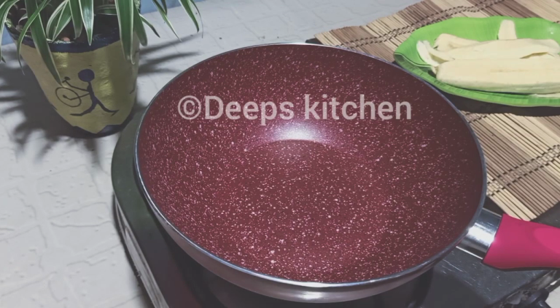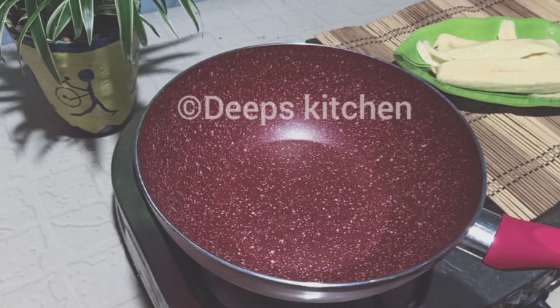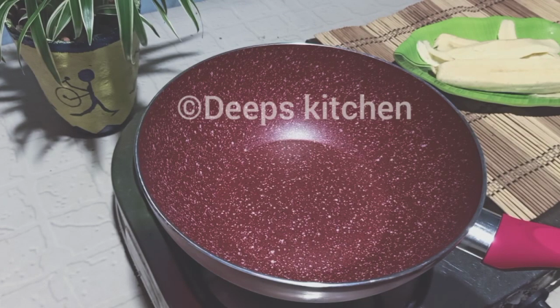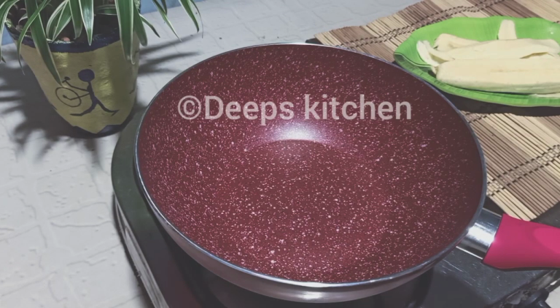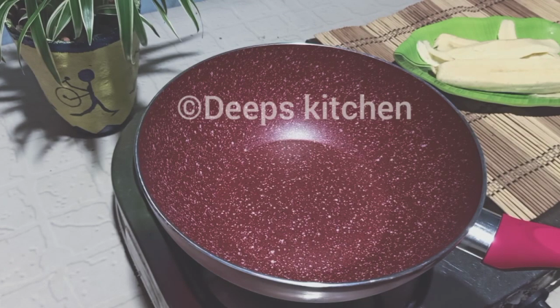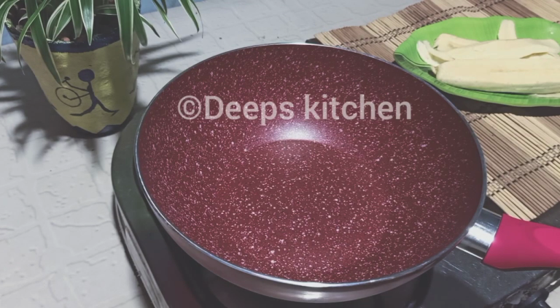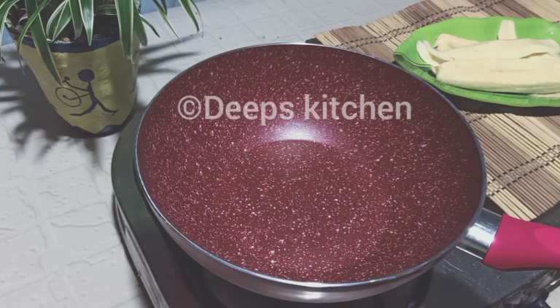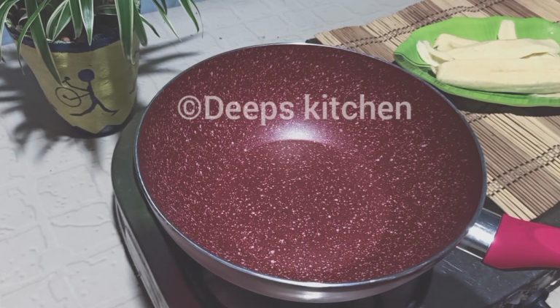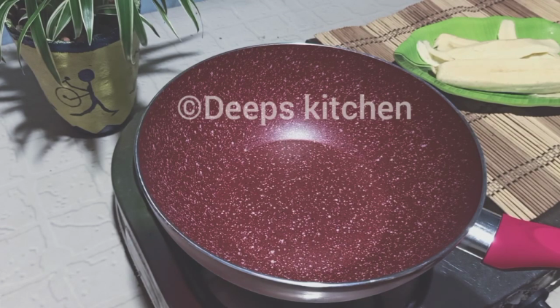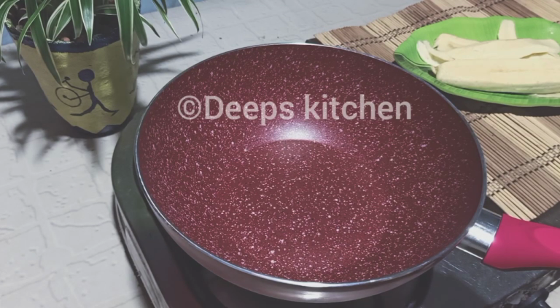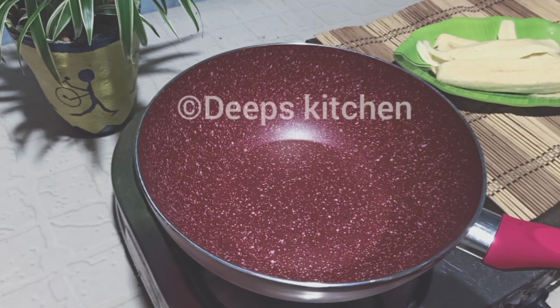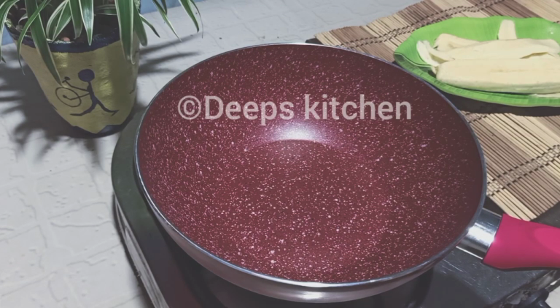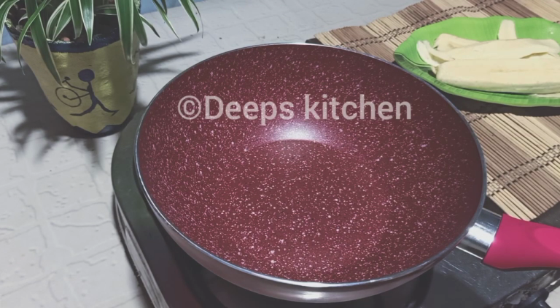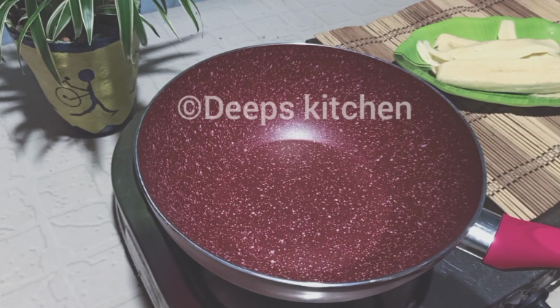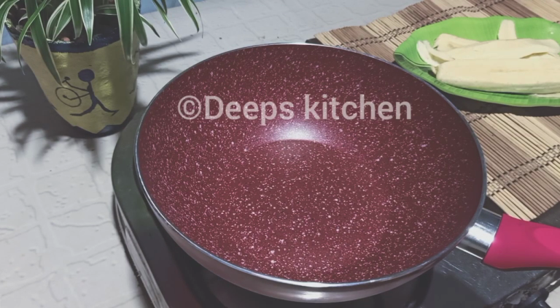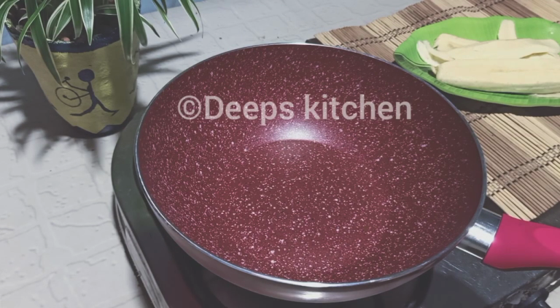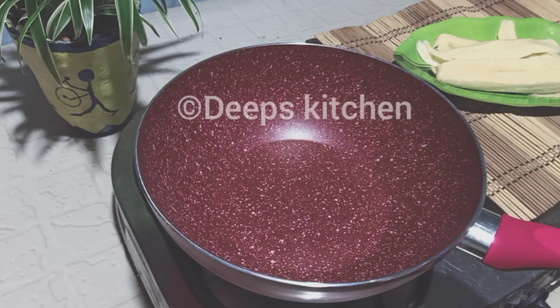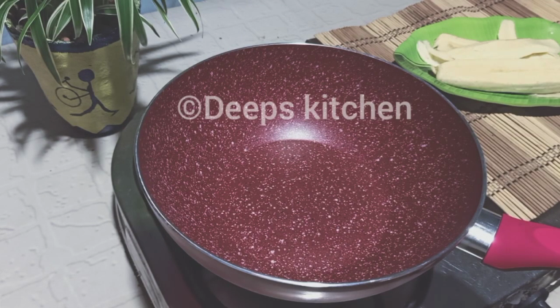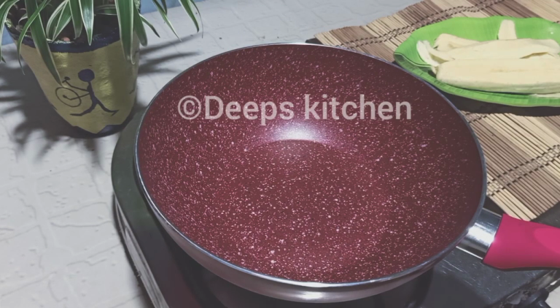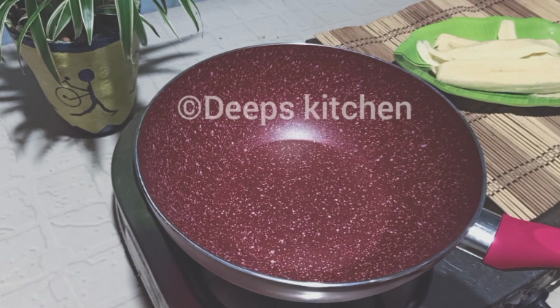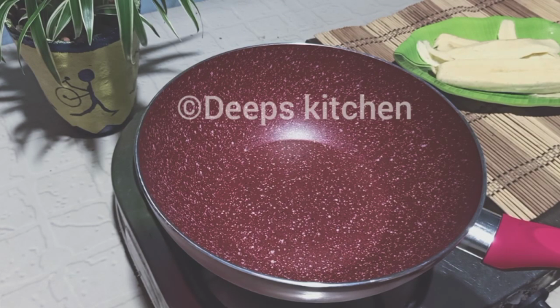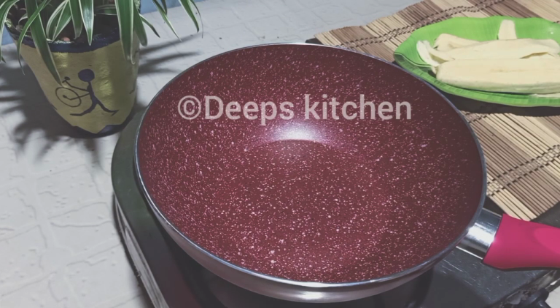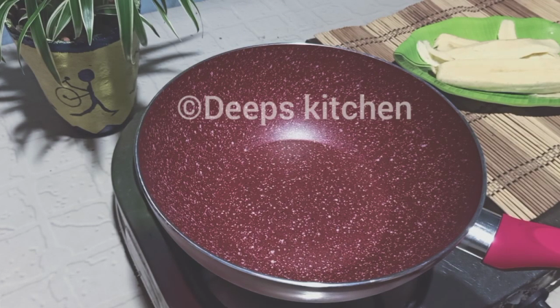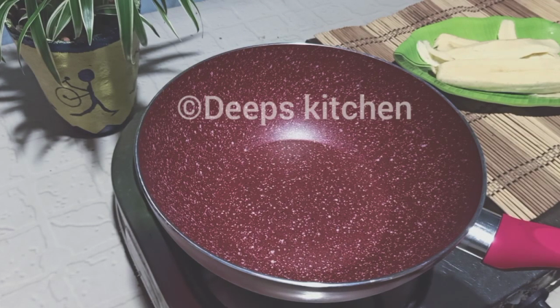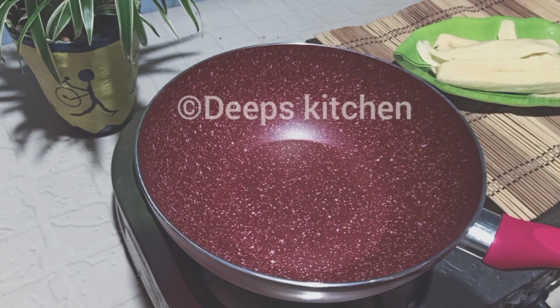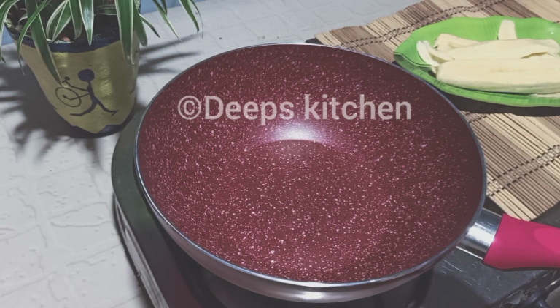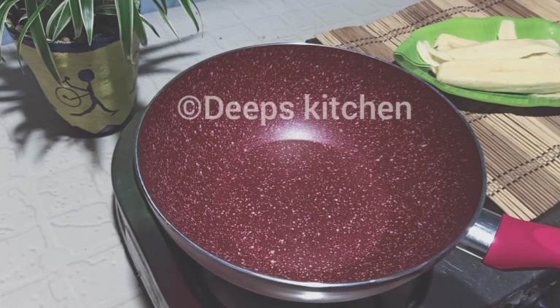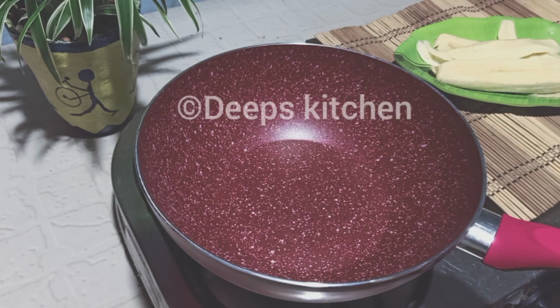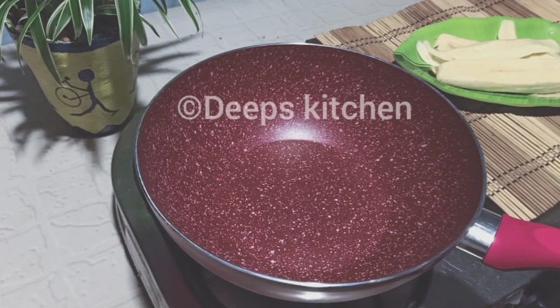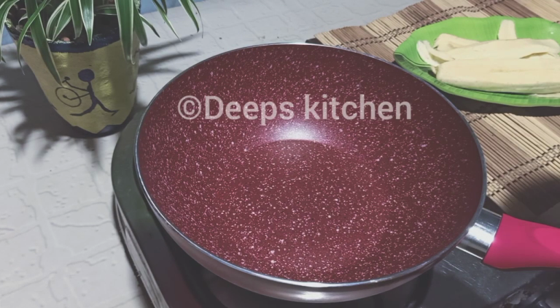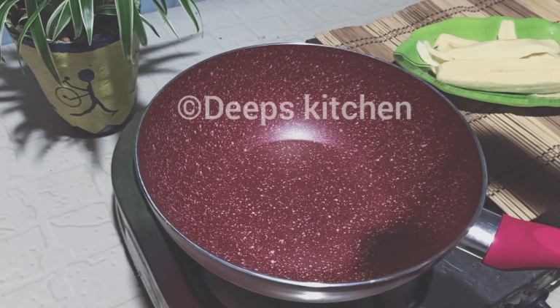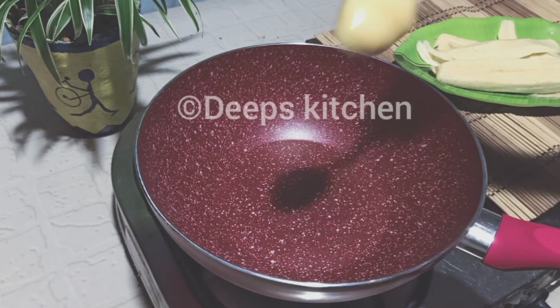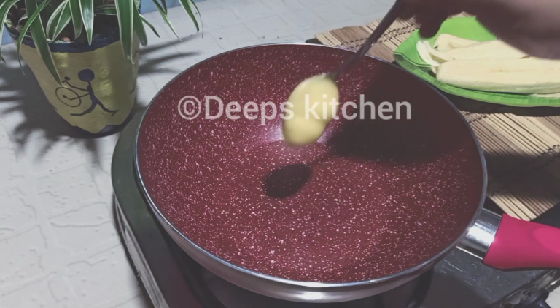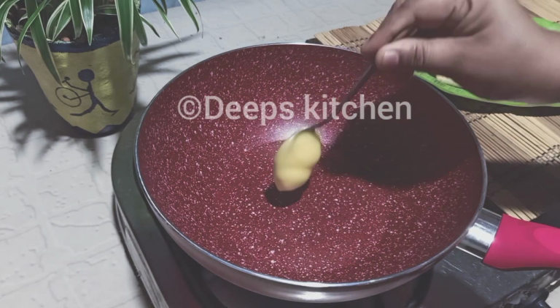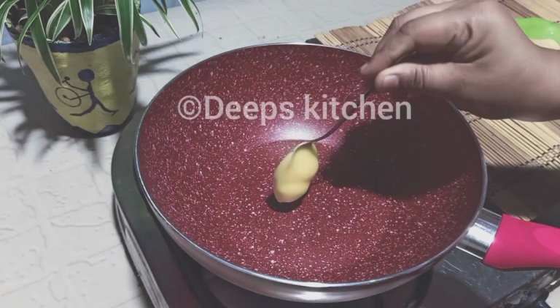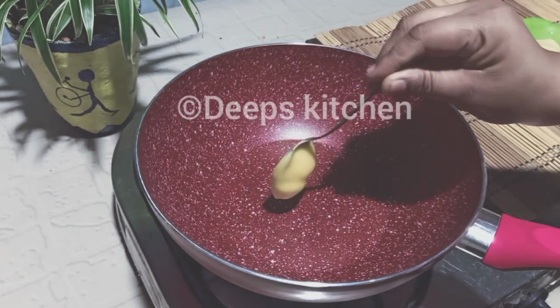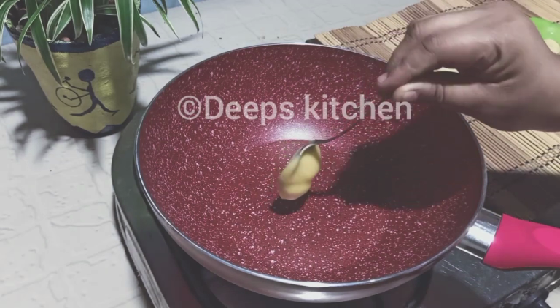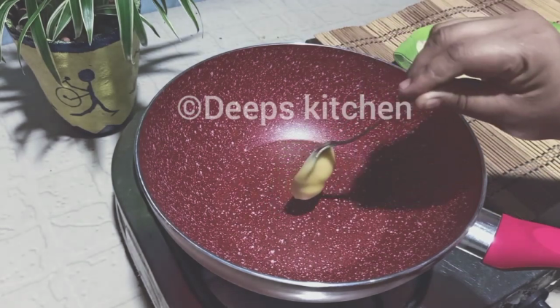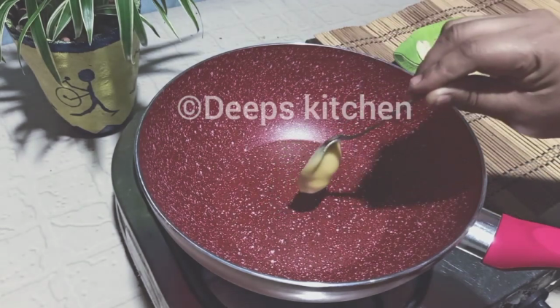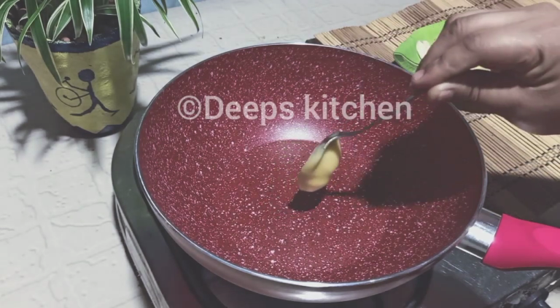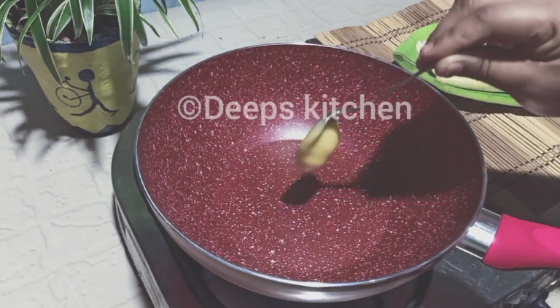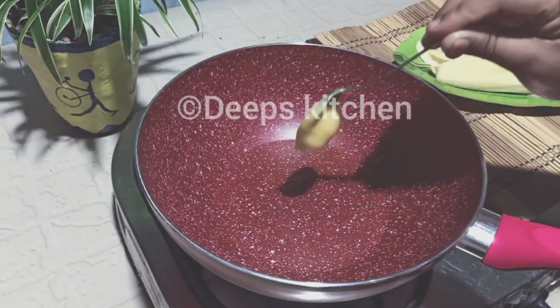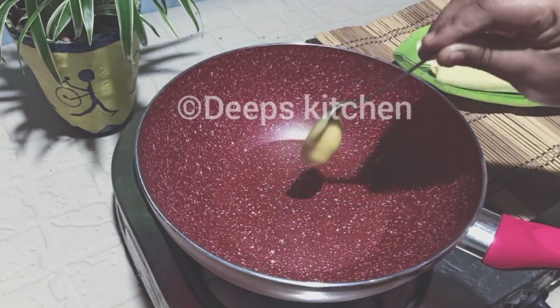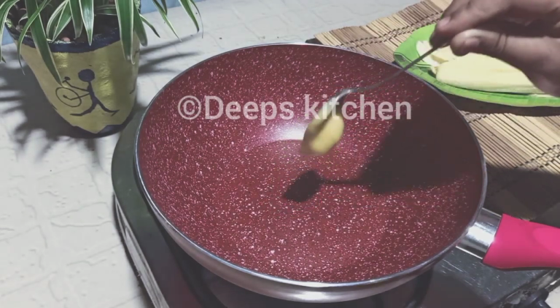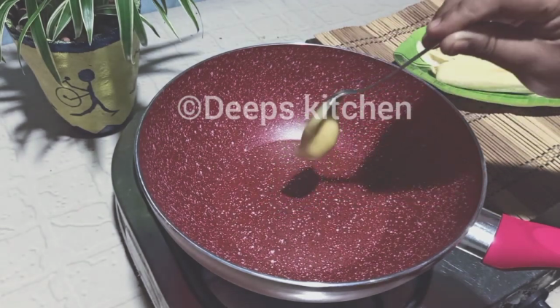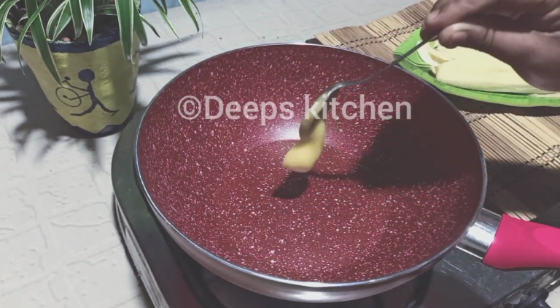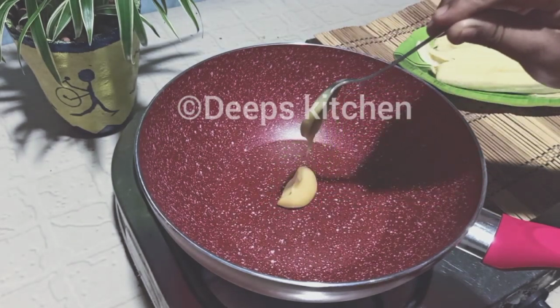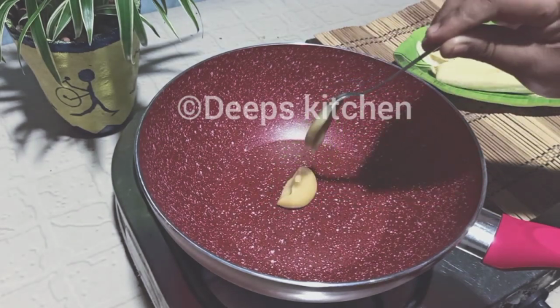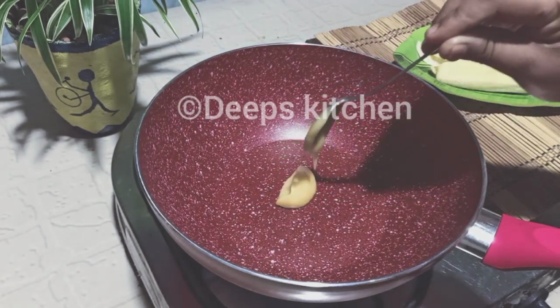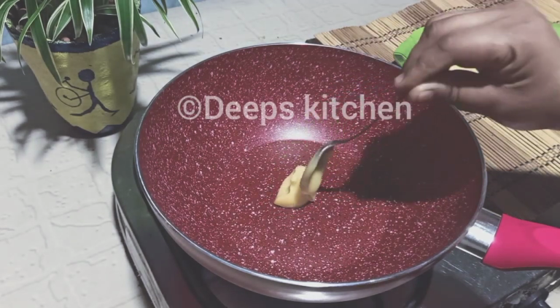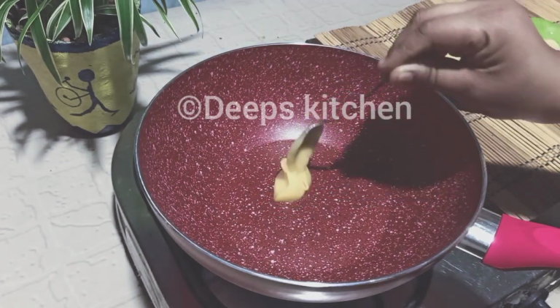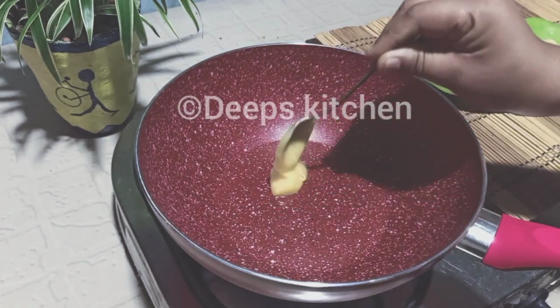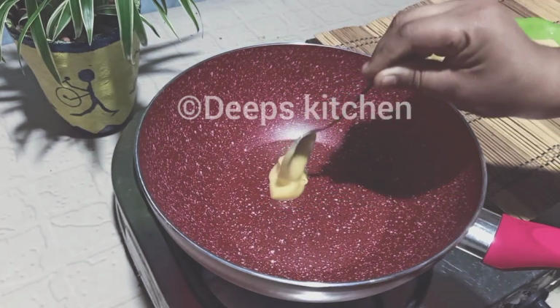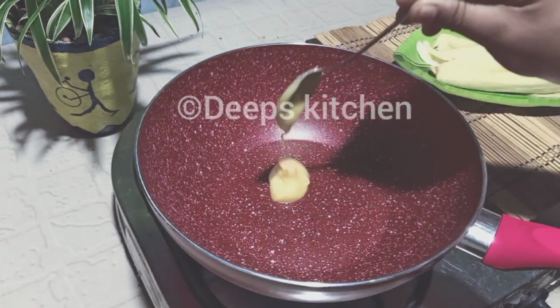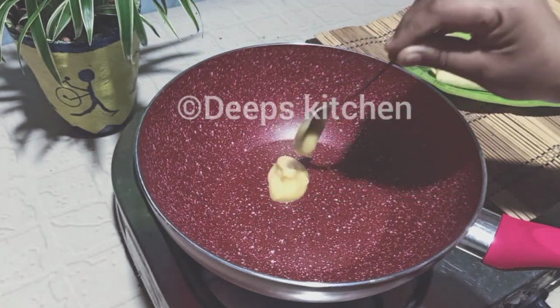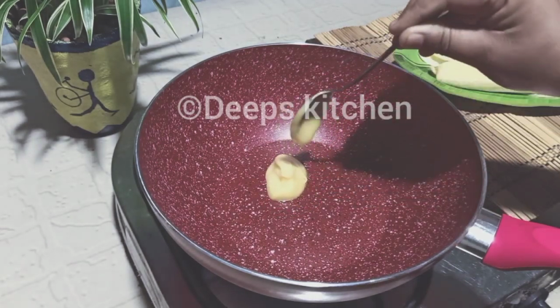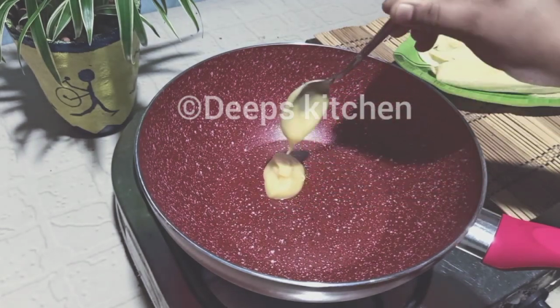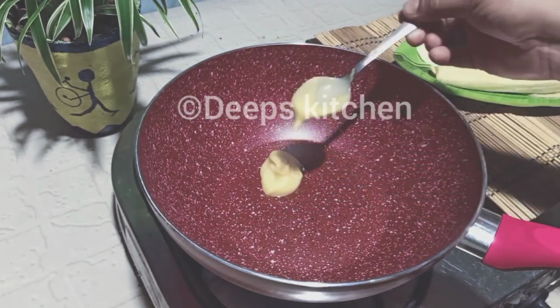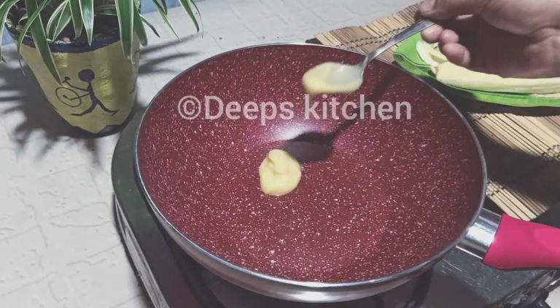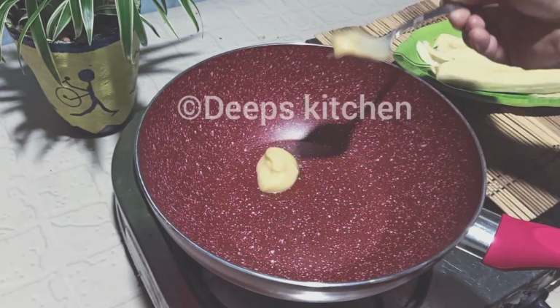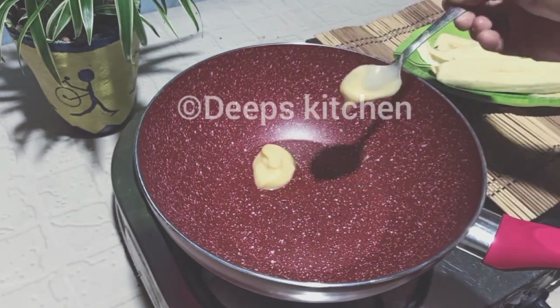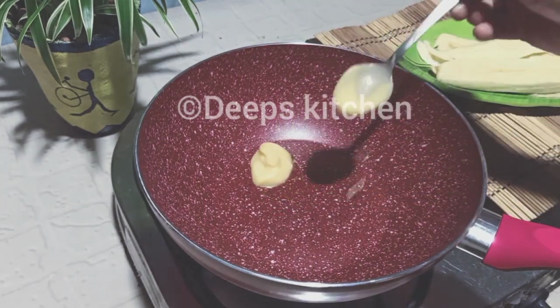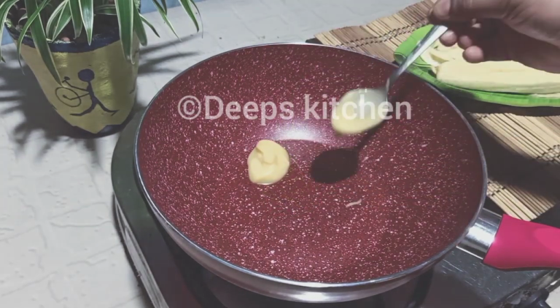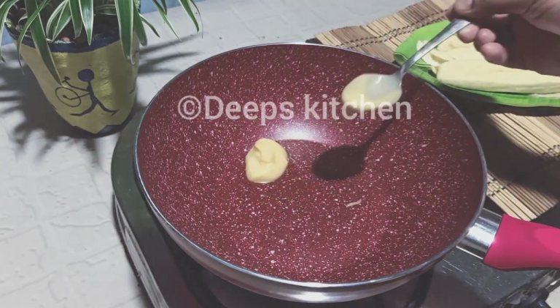We need to add 2 tablespoons of wine to the pan.